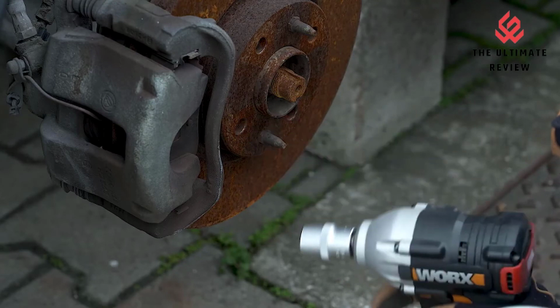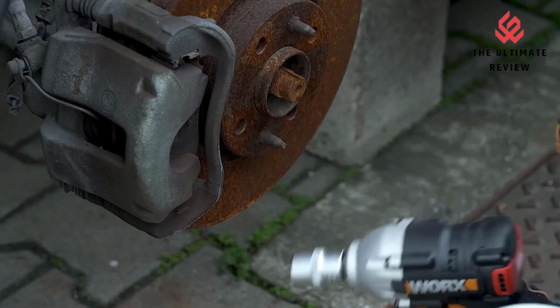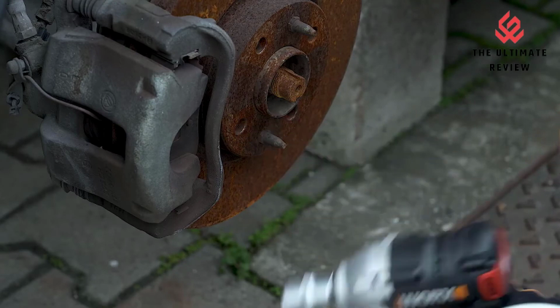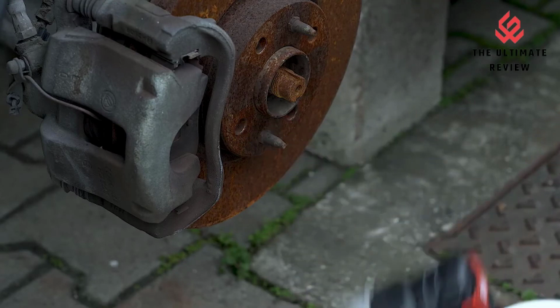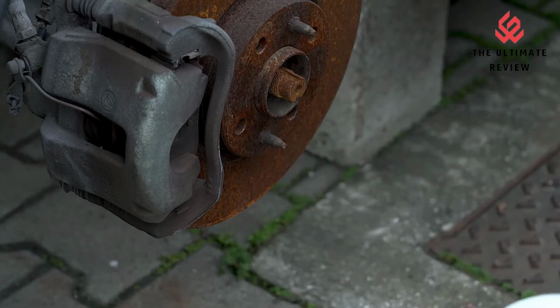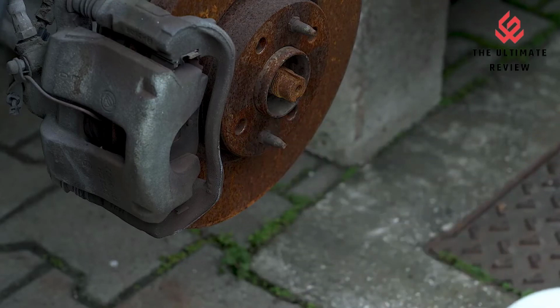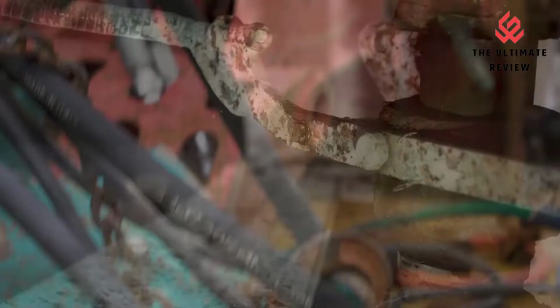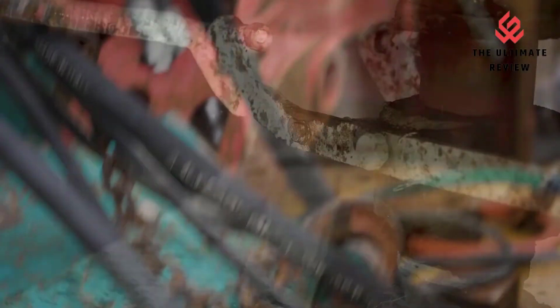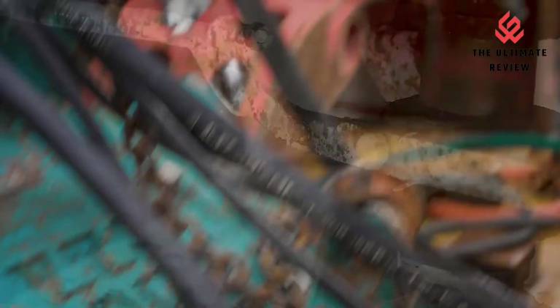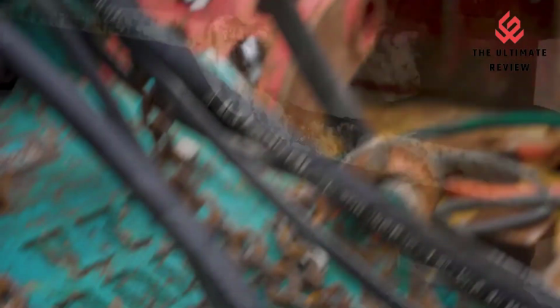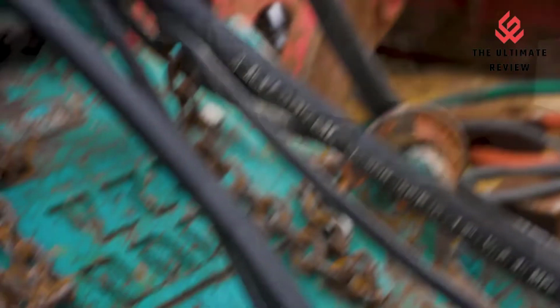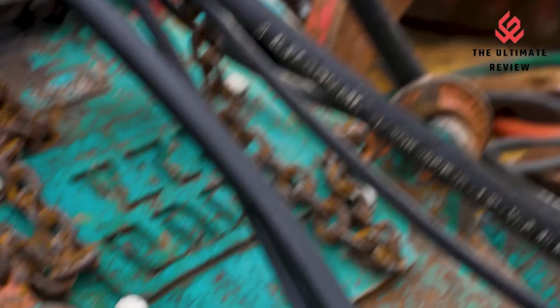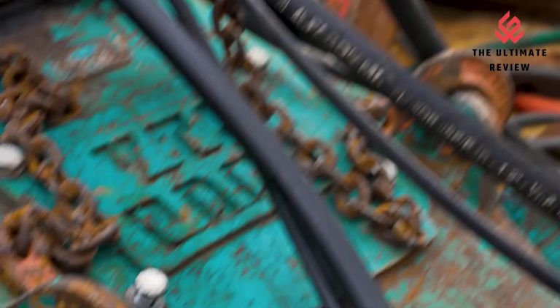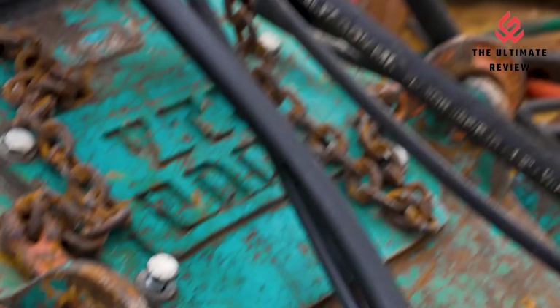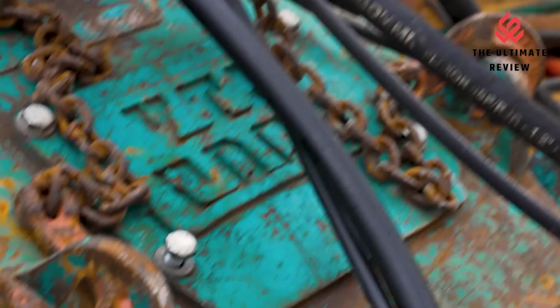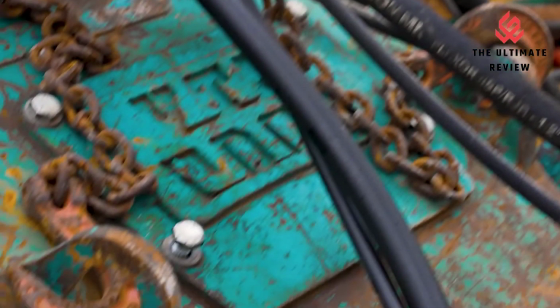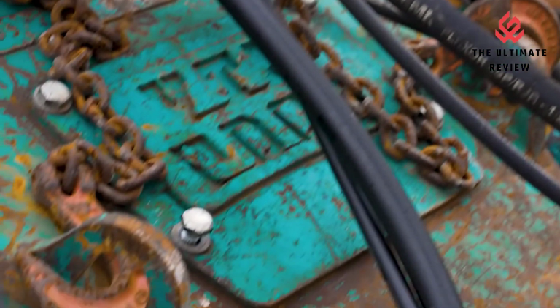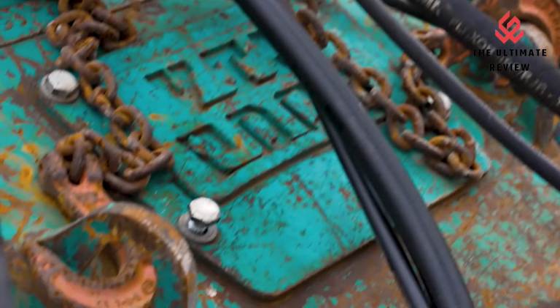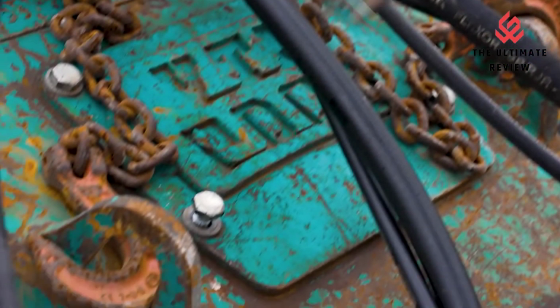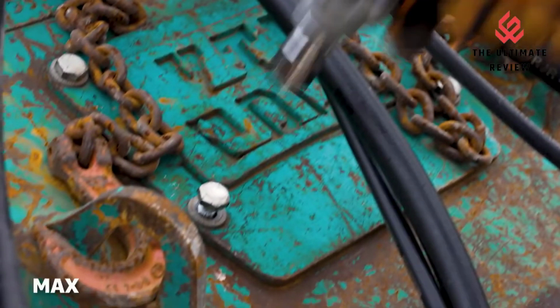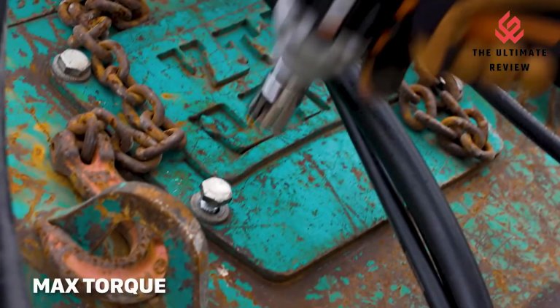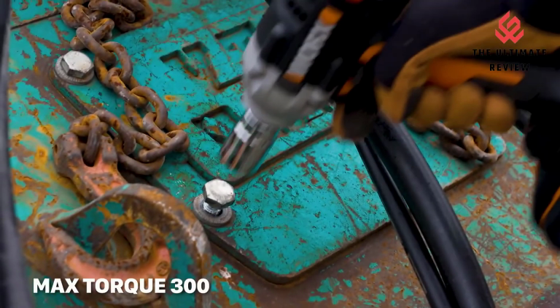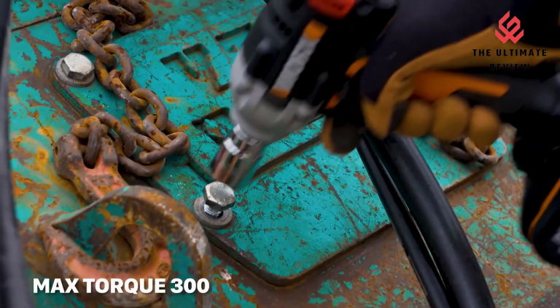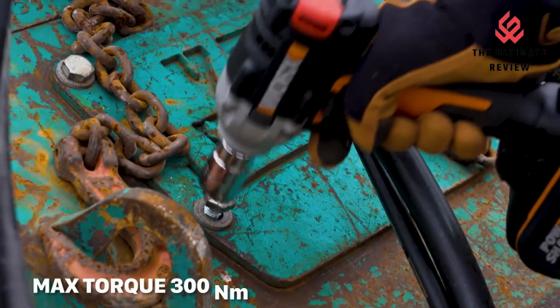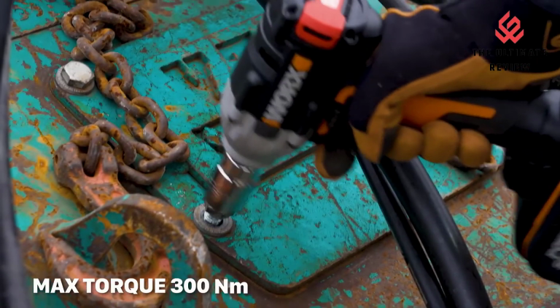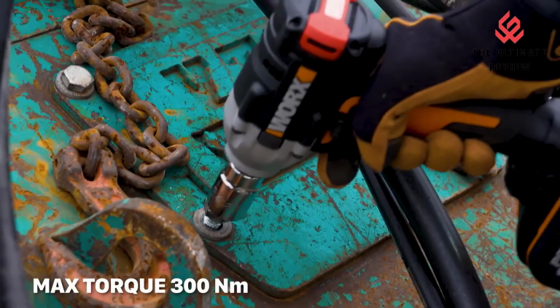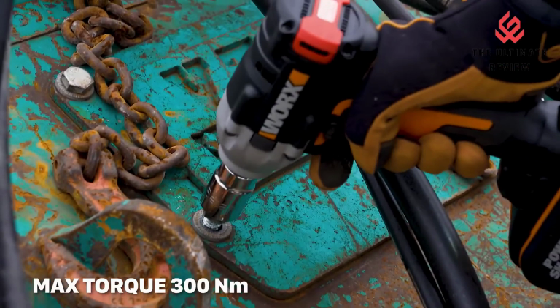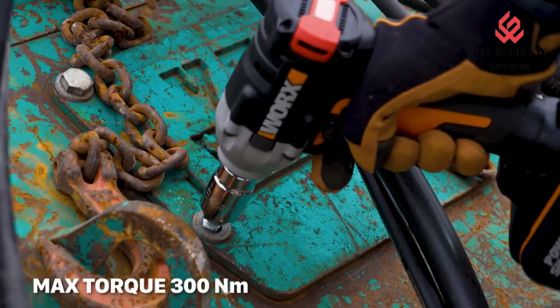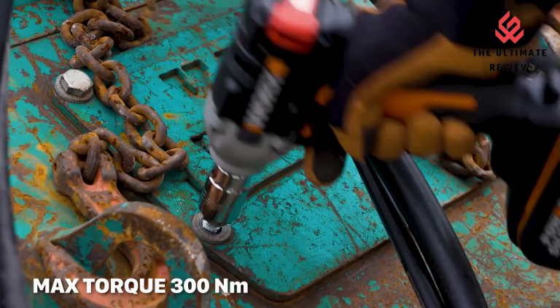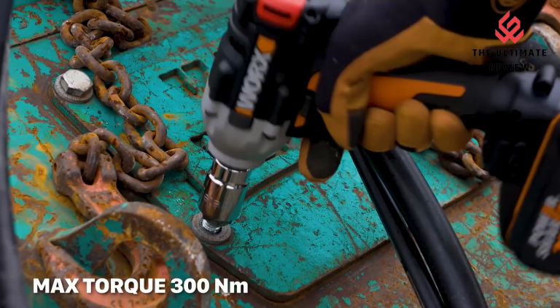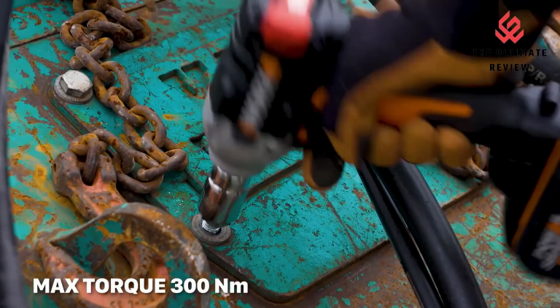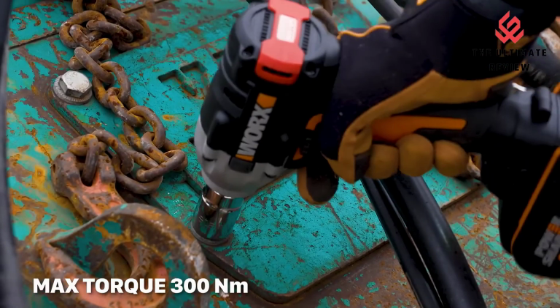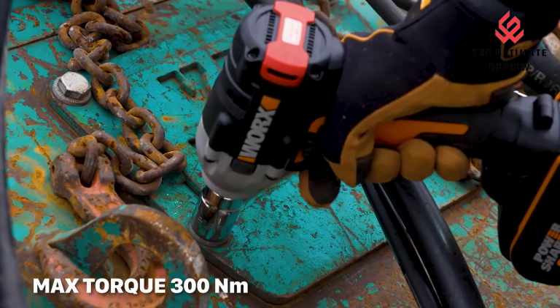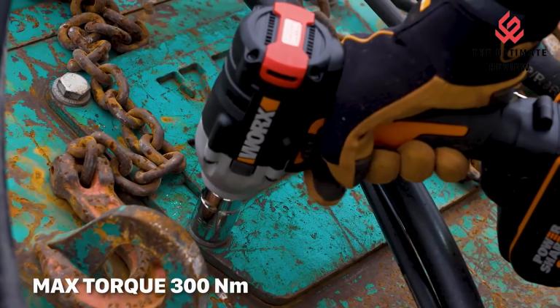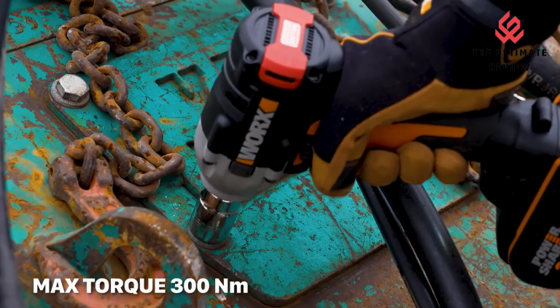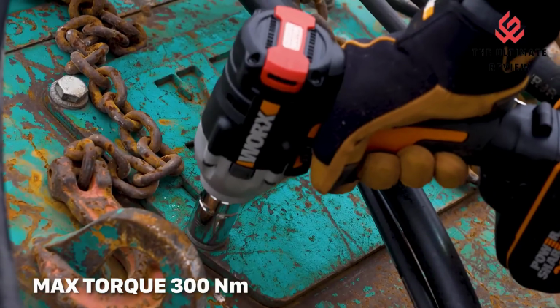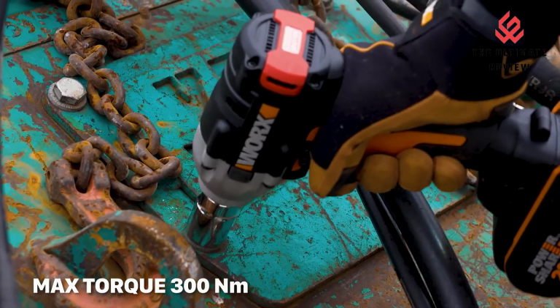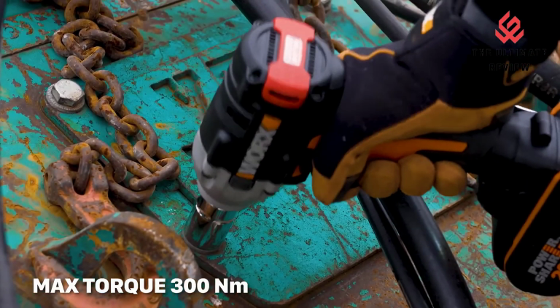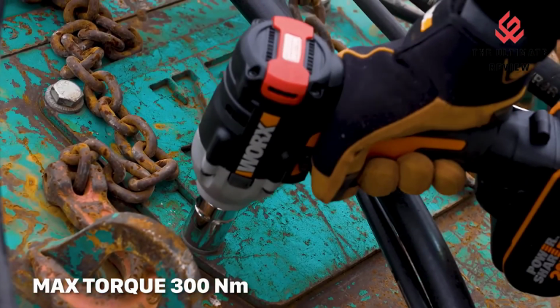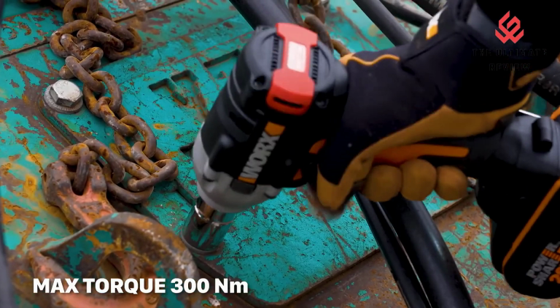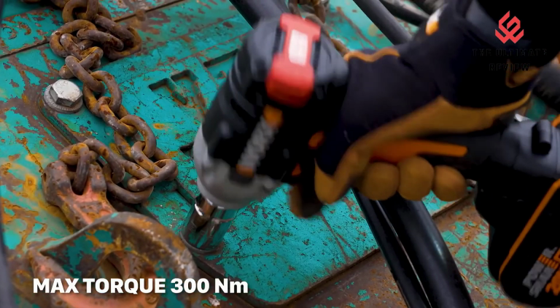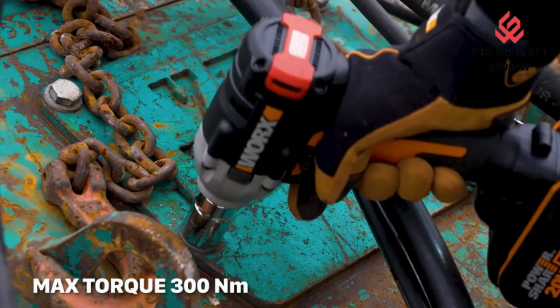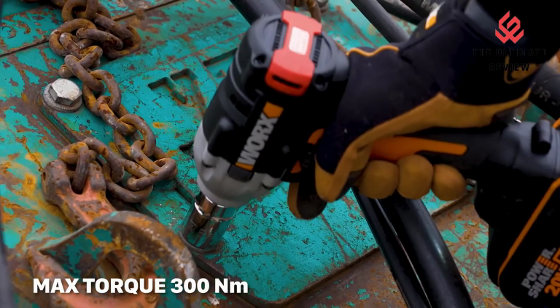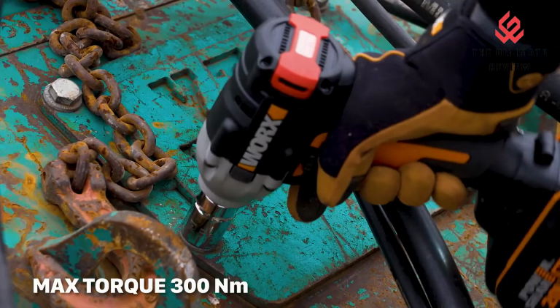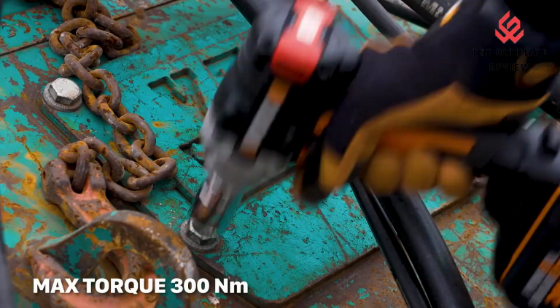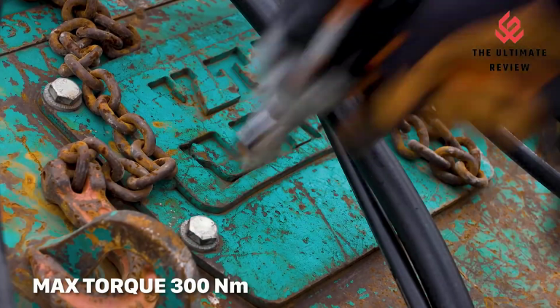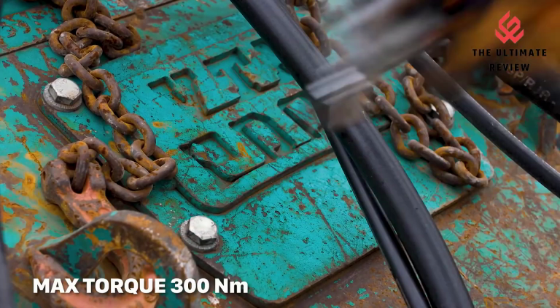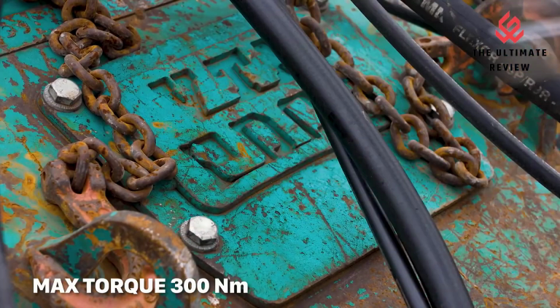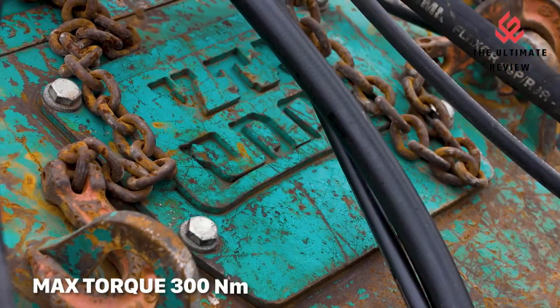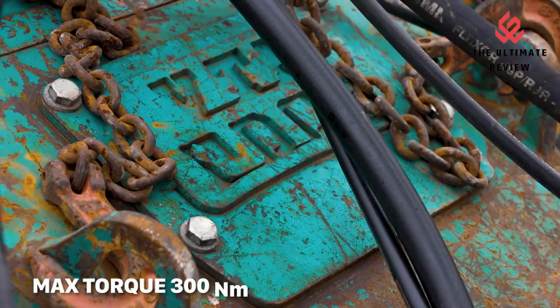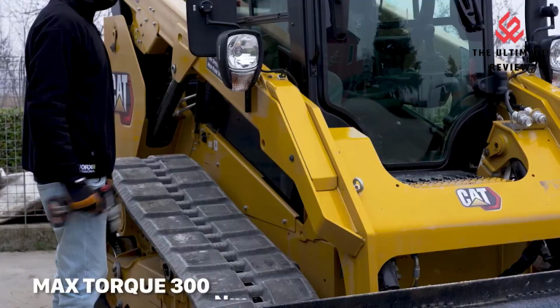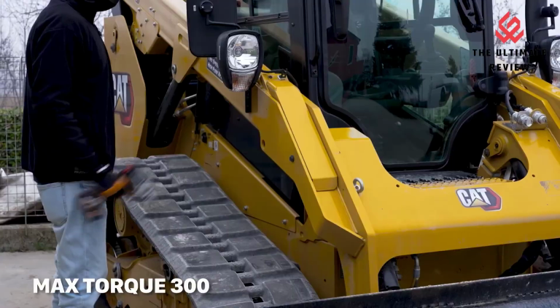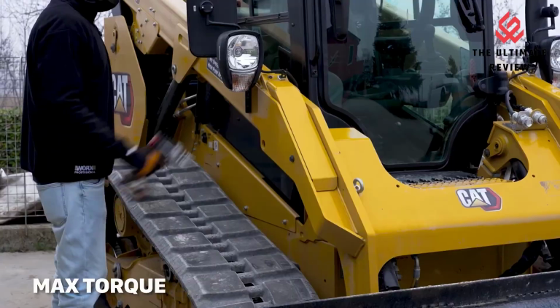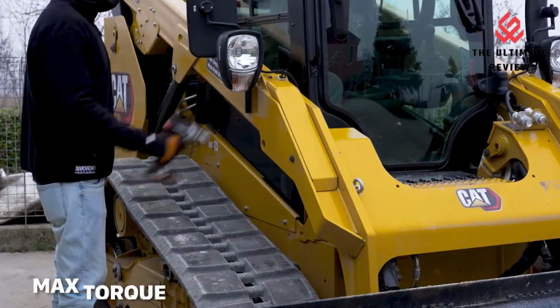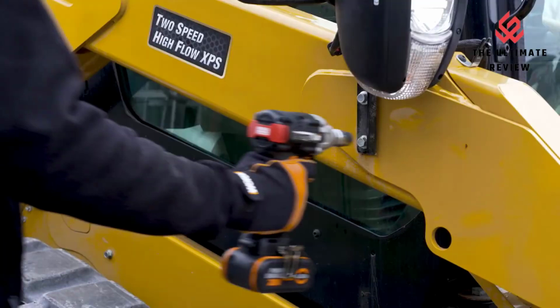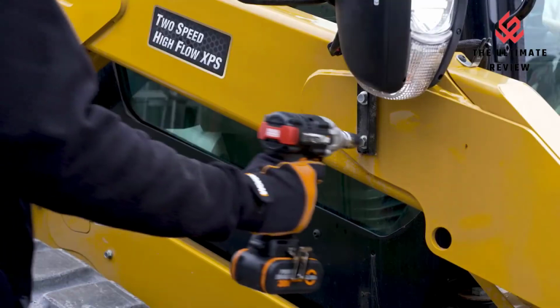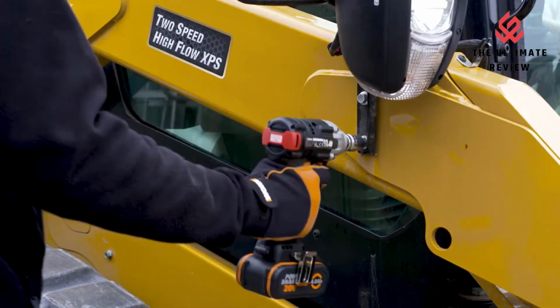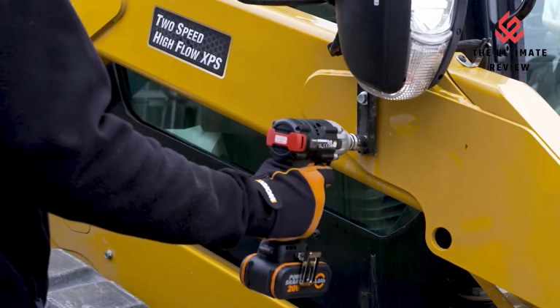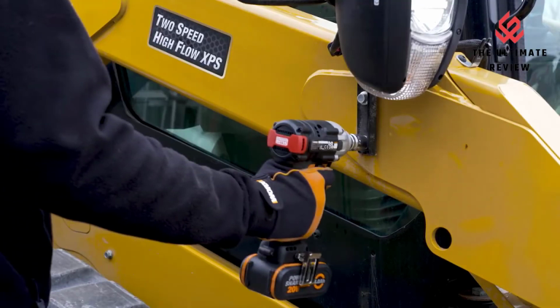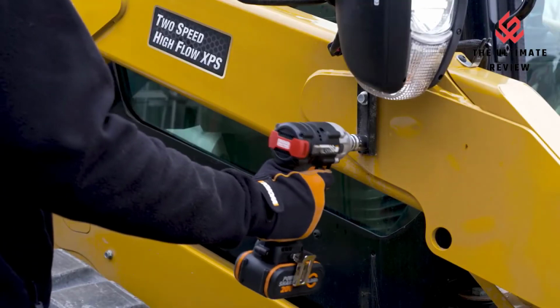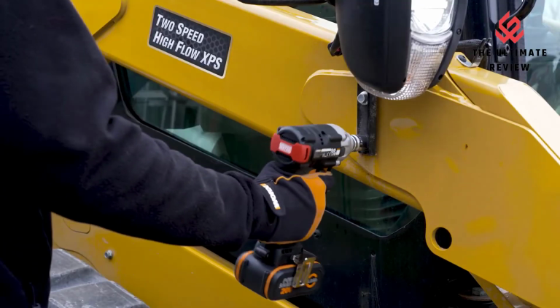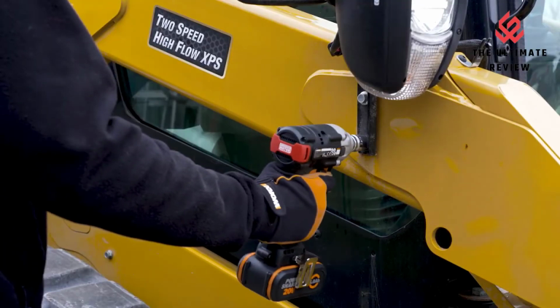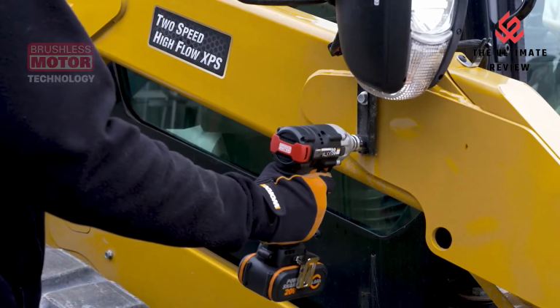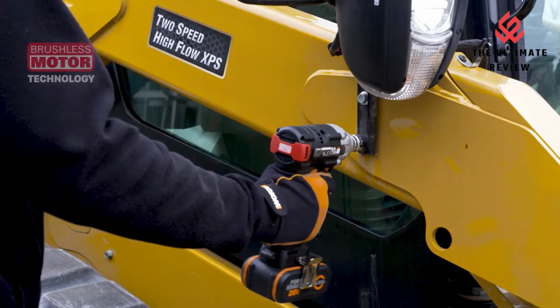Grip Zone: comfortable, ergonomically designed impact wrench with micro texture for optimum comfort.